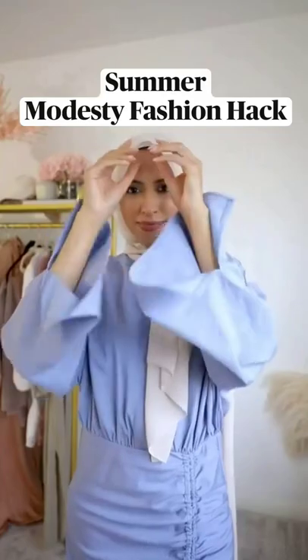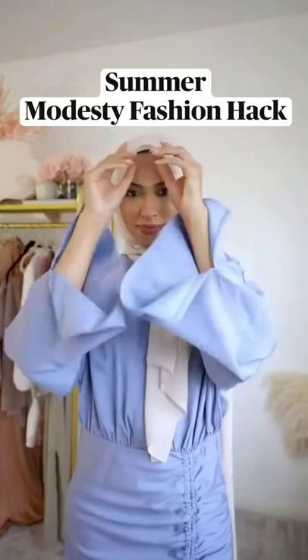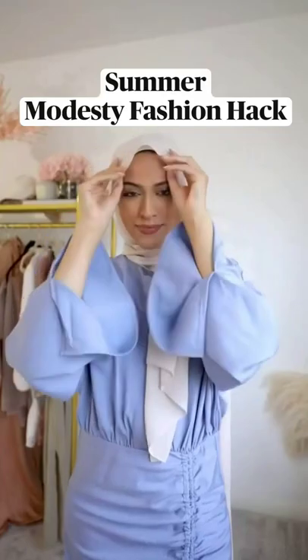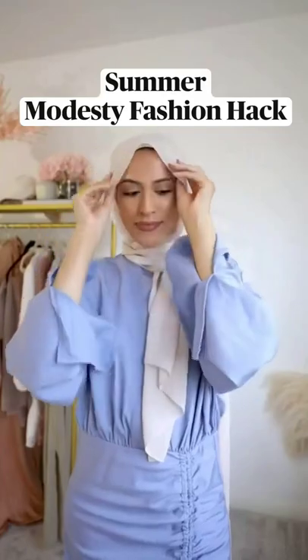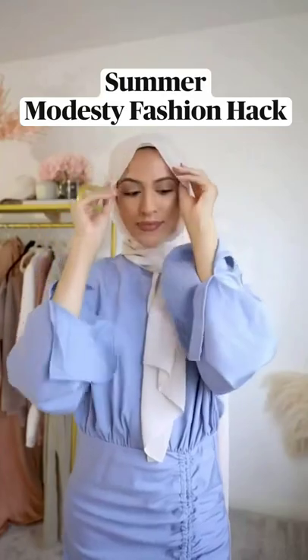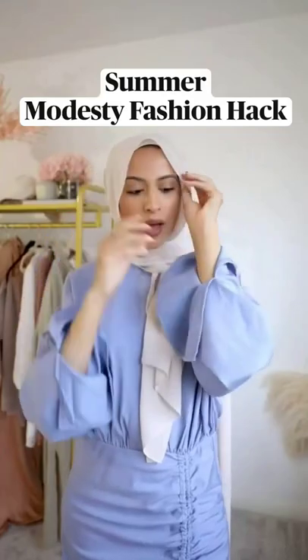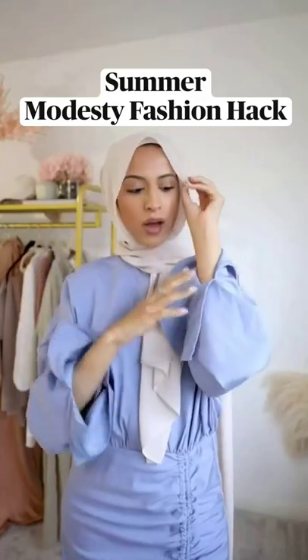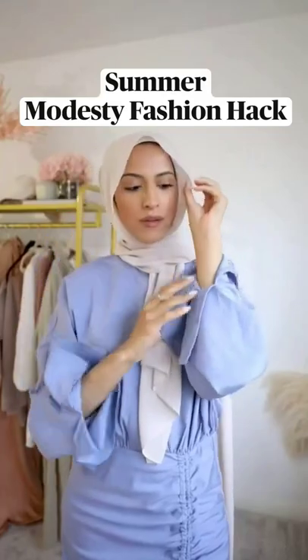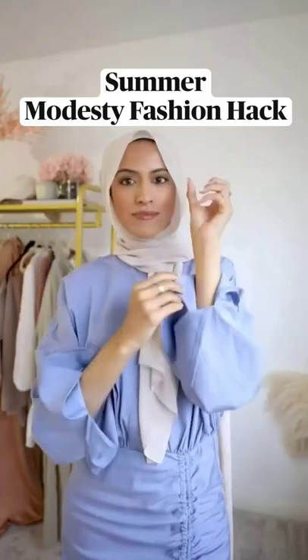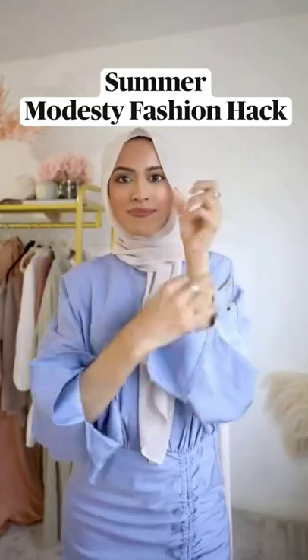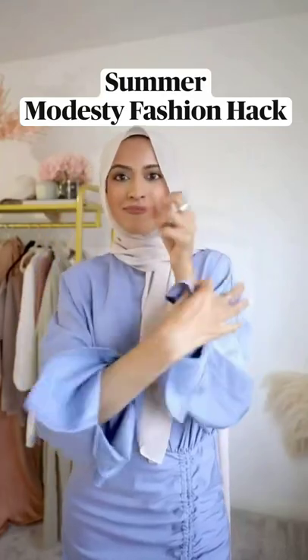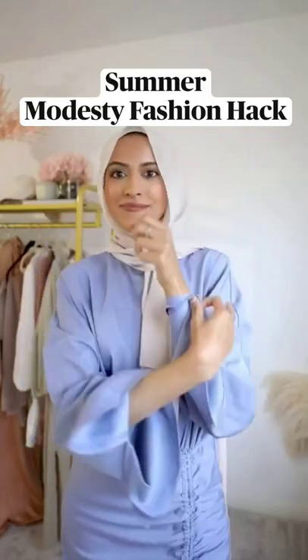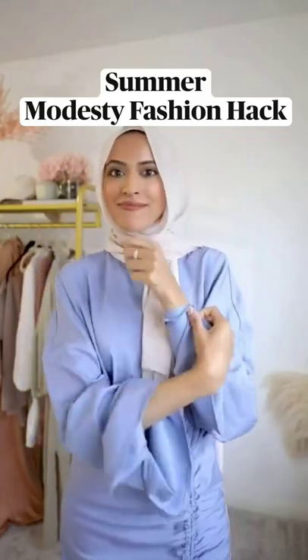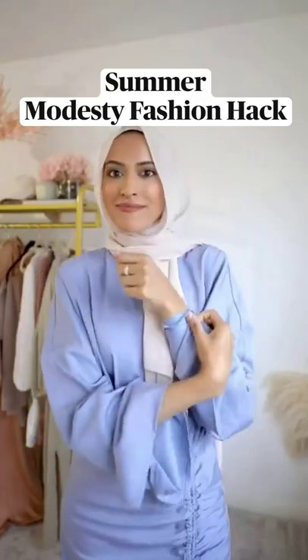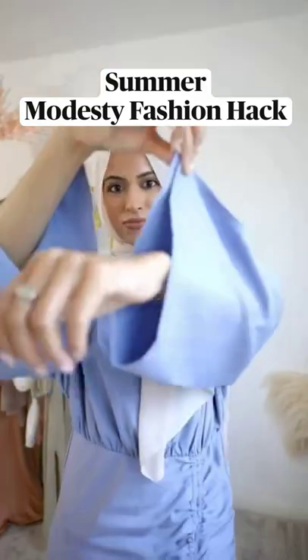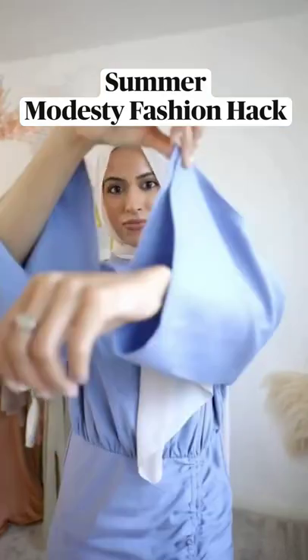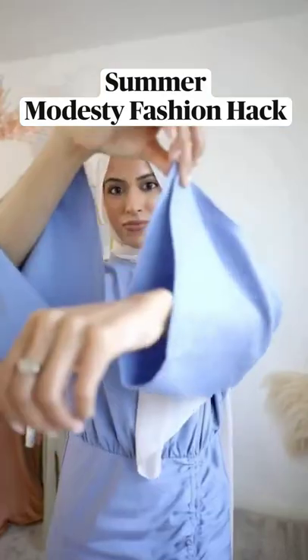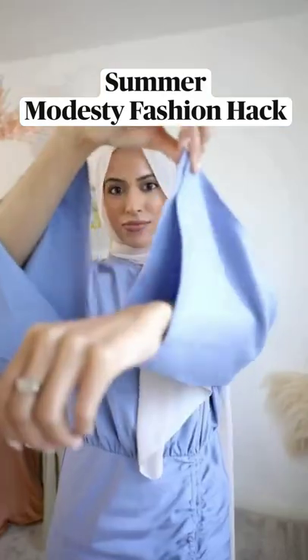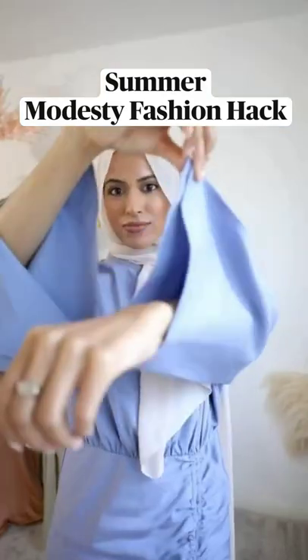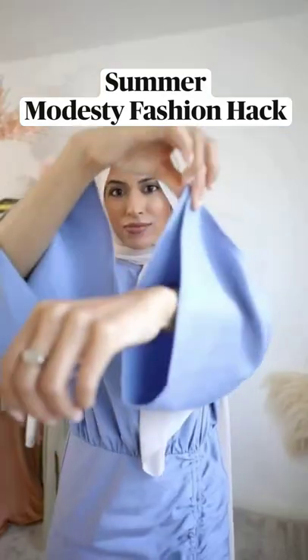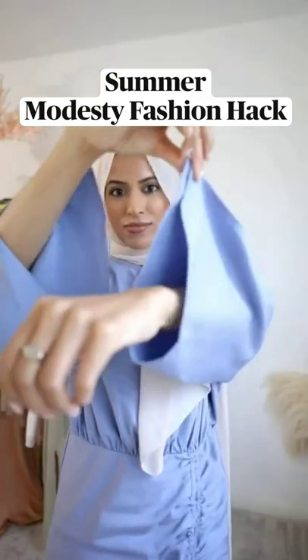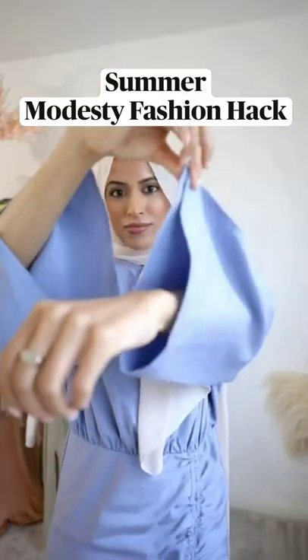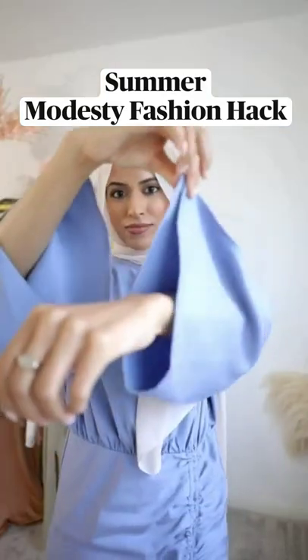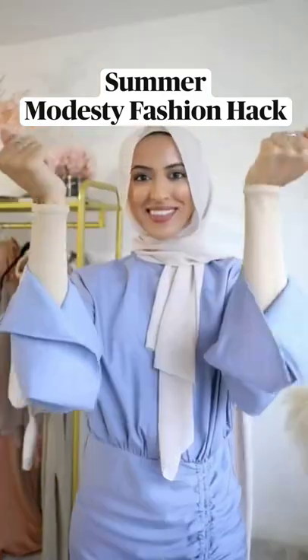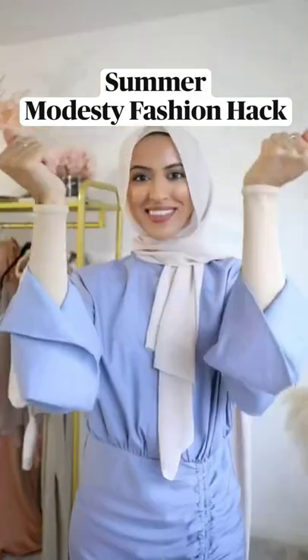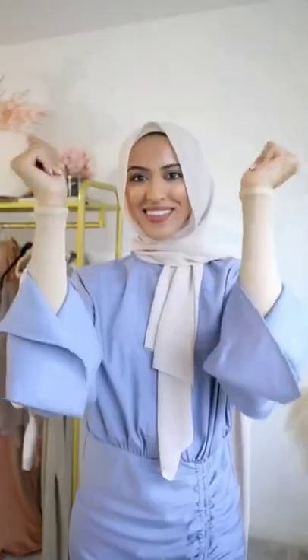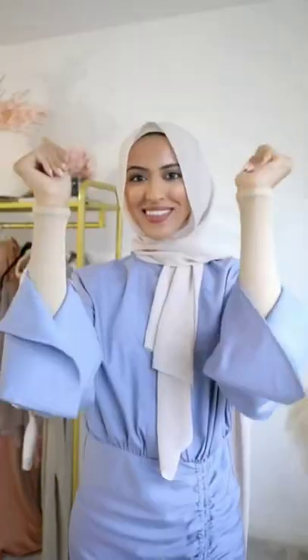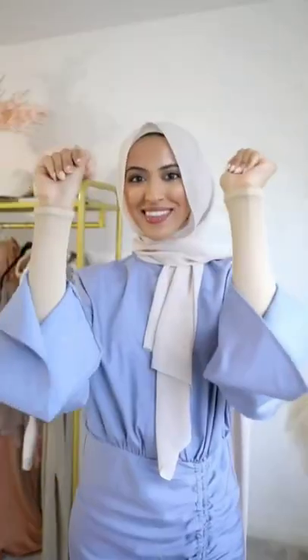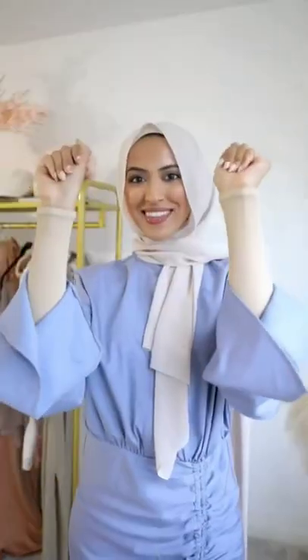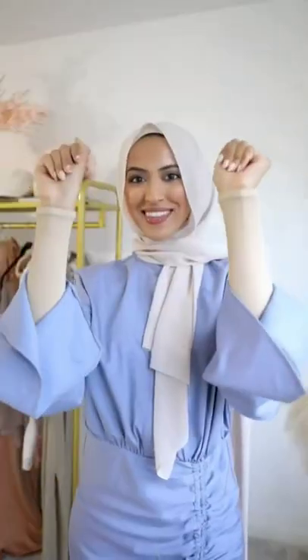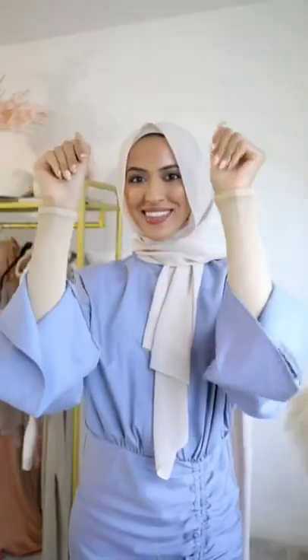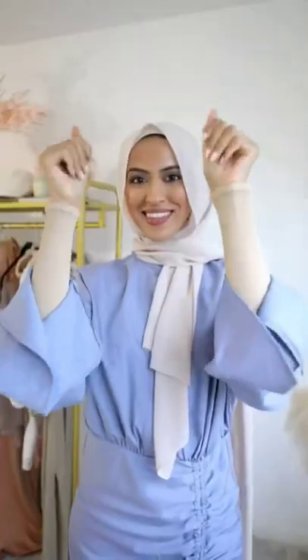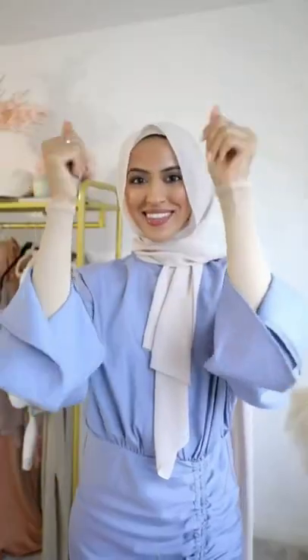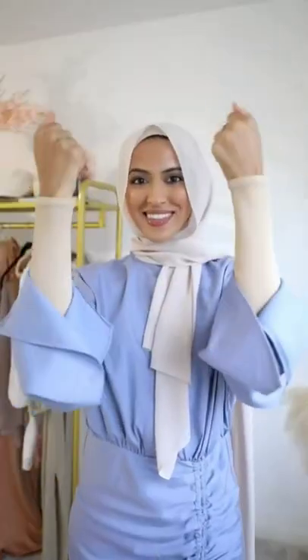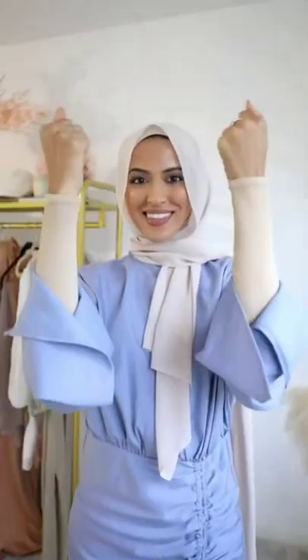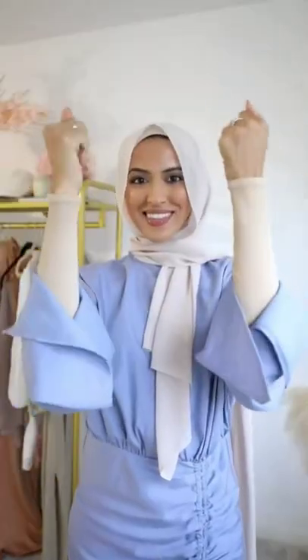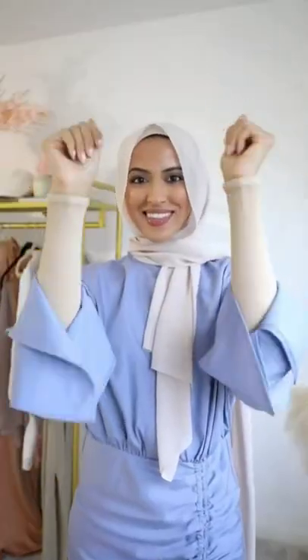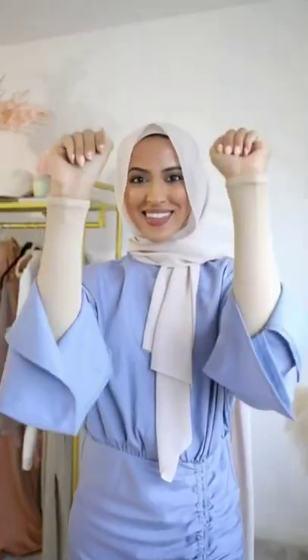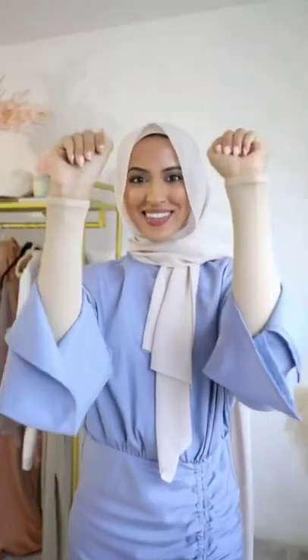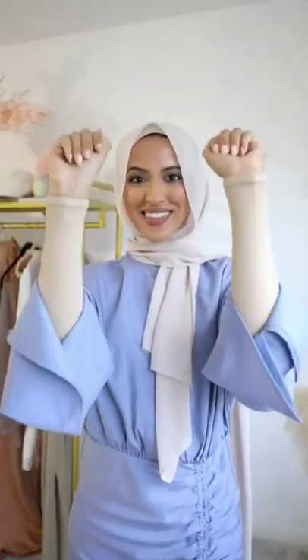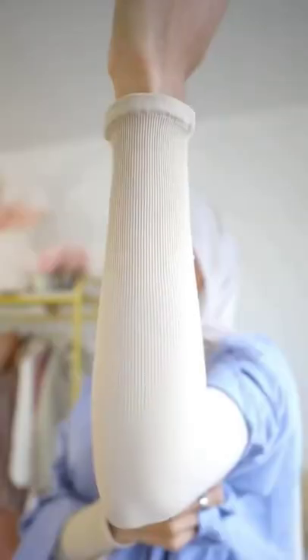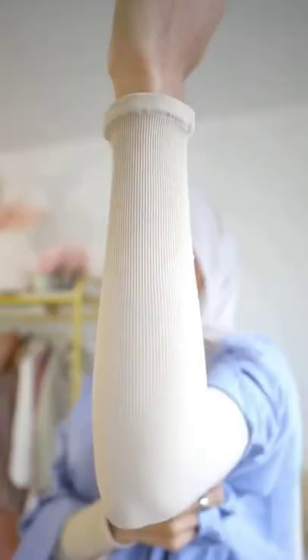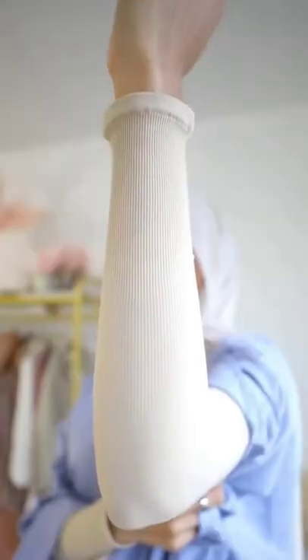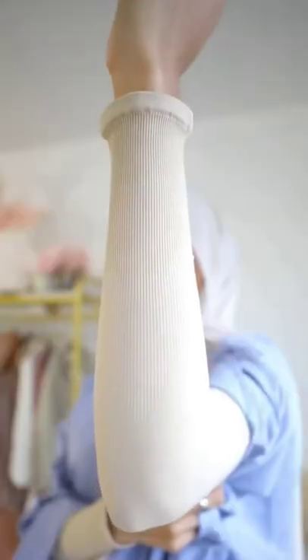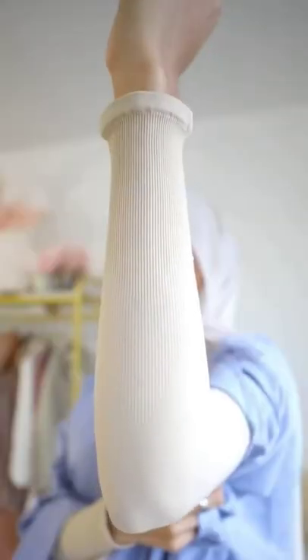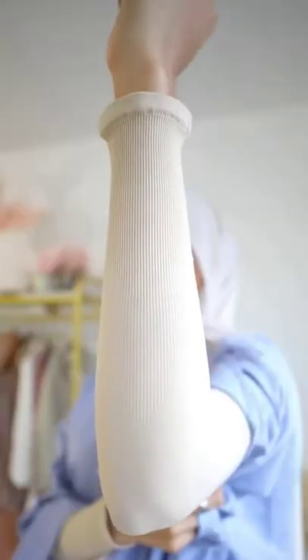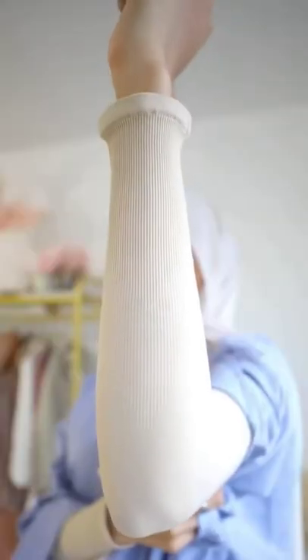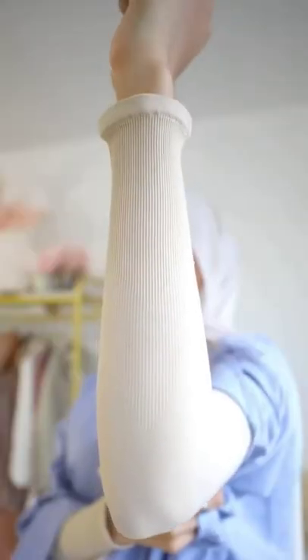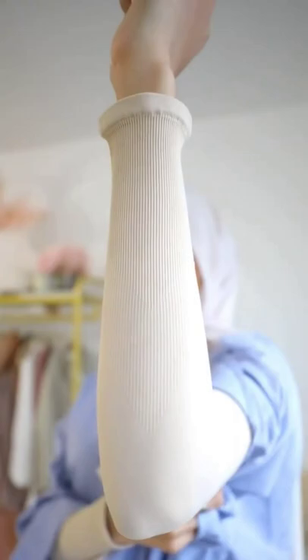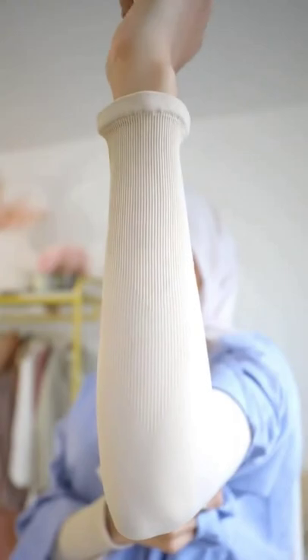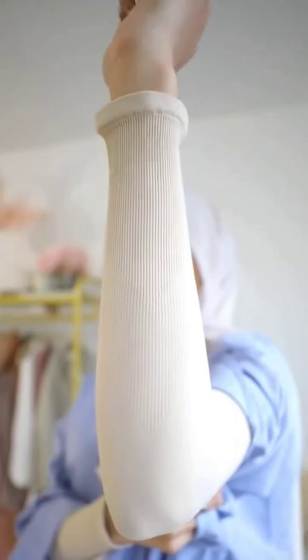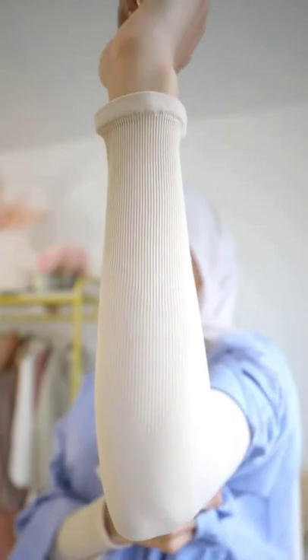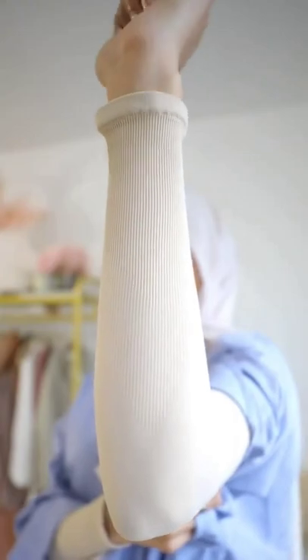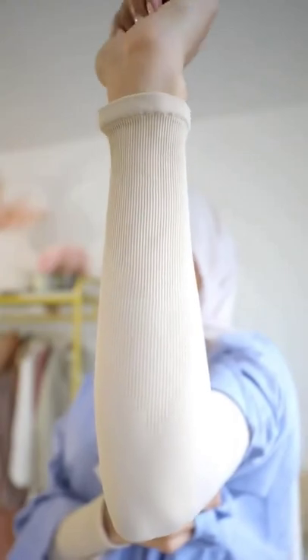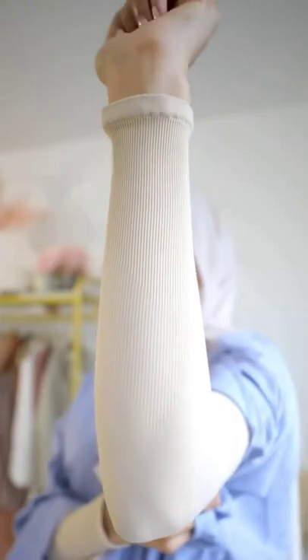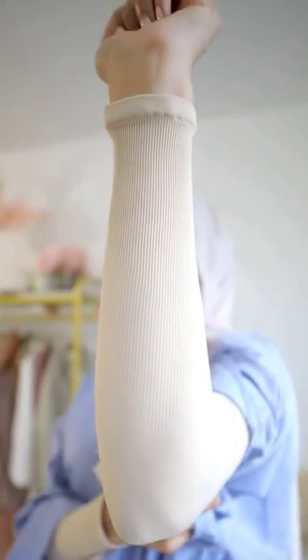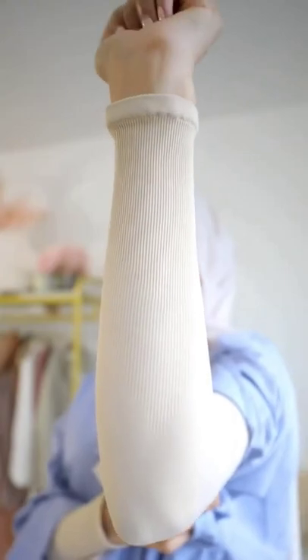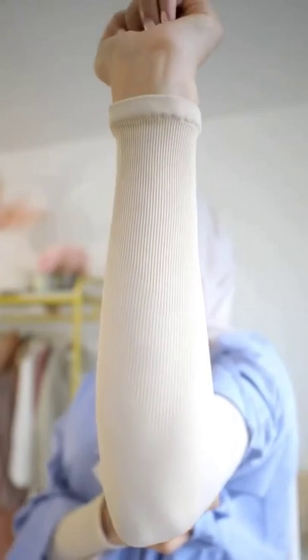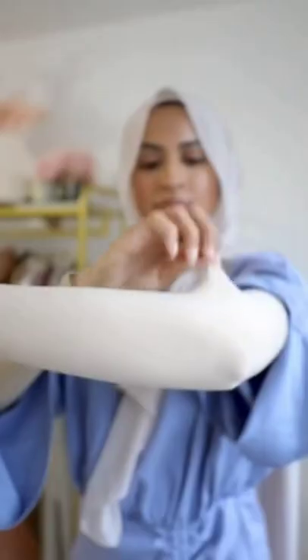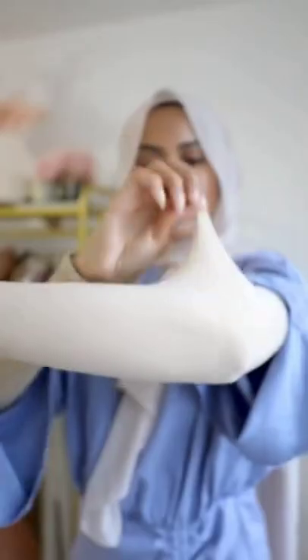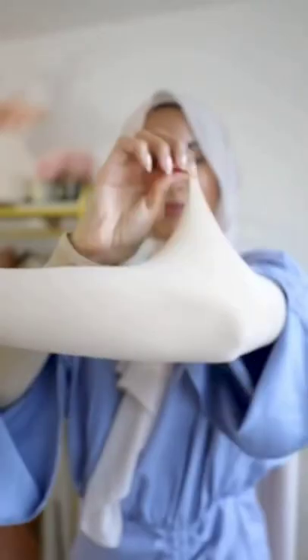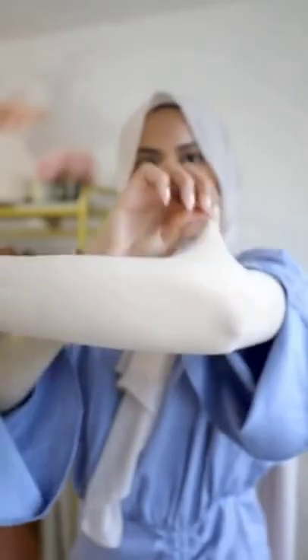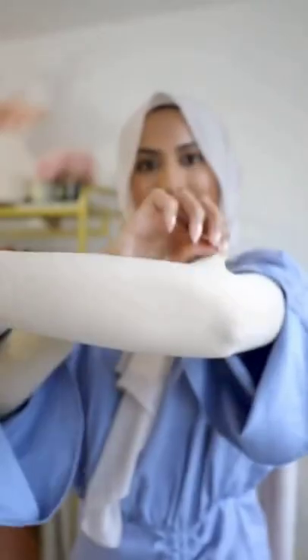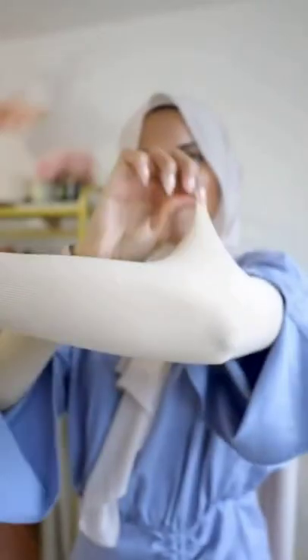Are you sick of wearing layers but then your arms get exposed? Well I have a hack that will save you from many sweaty layers and give you the coverage you need.